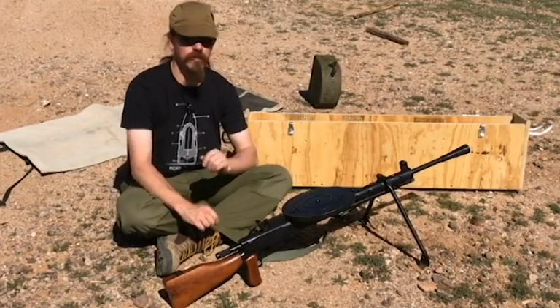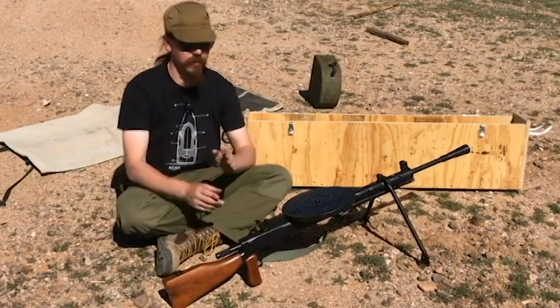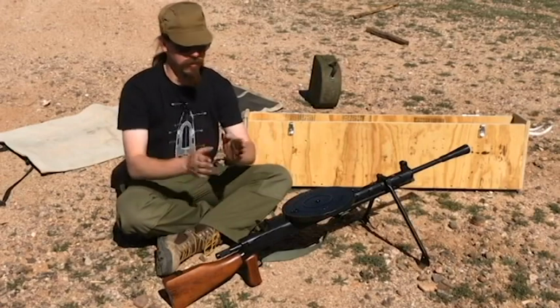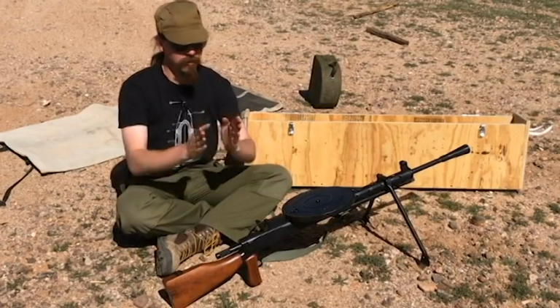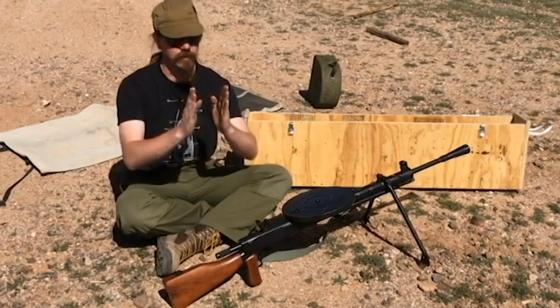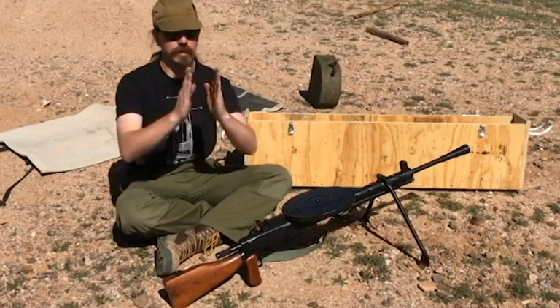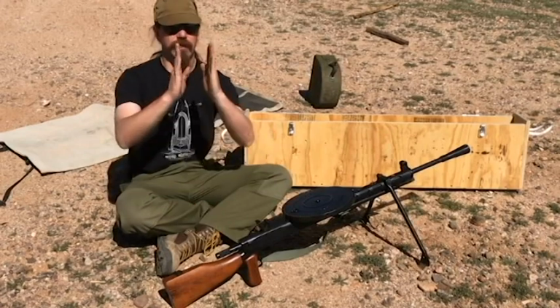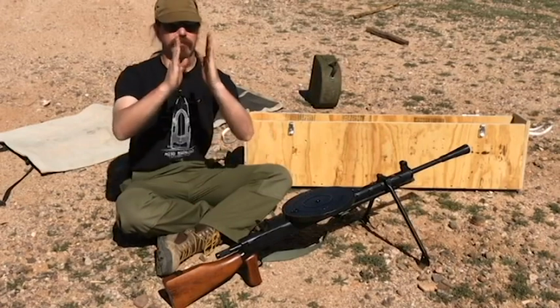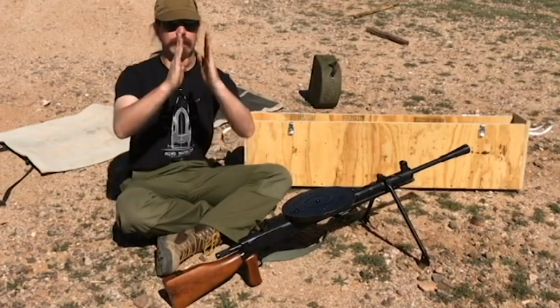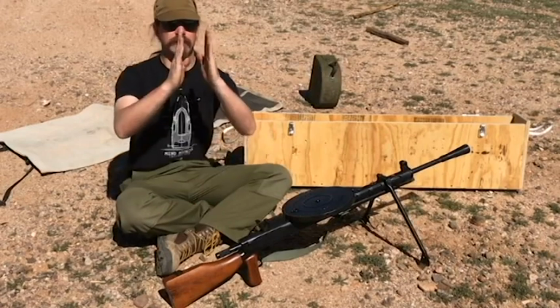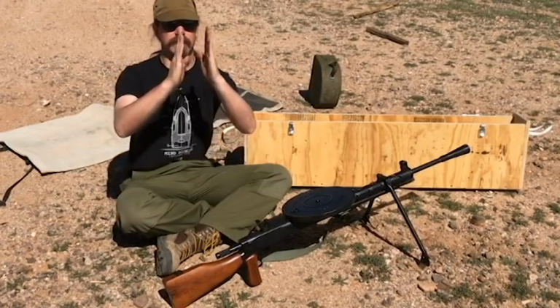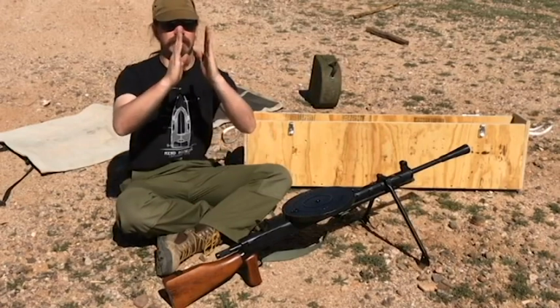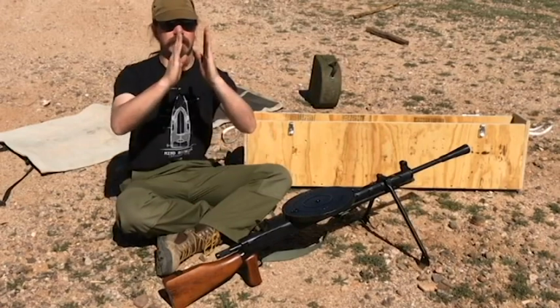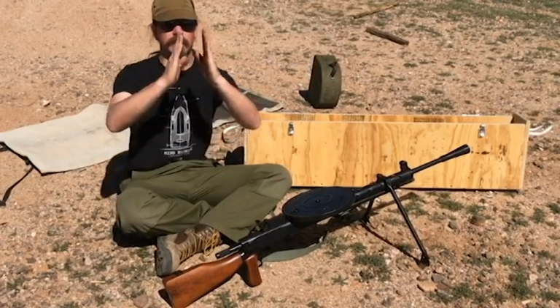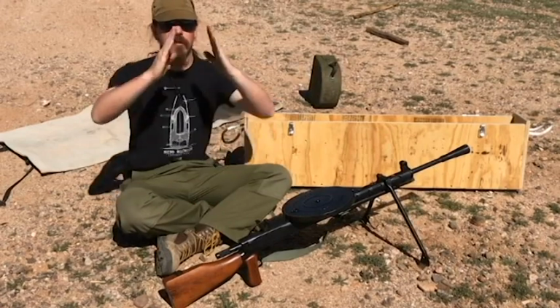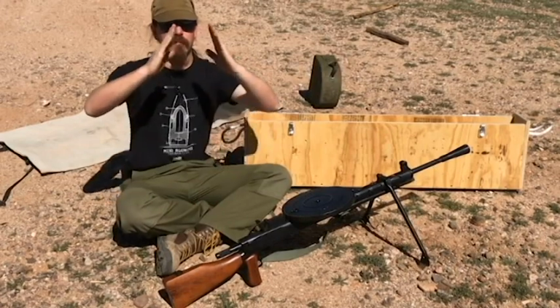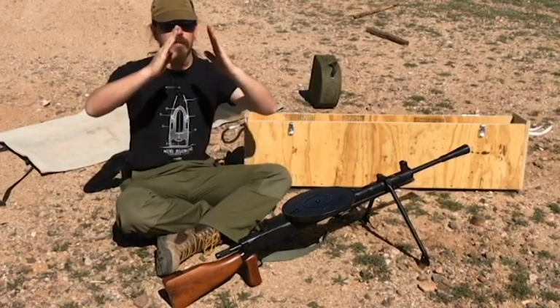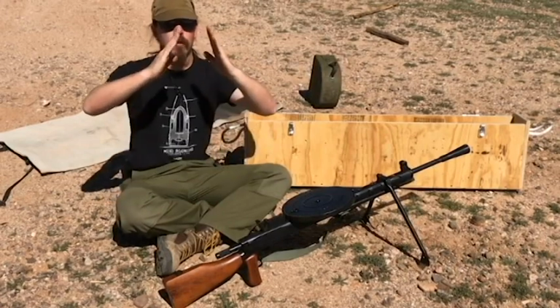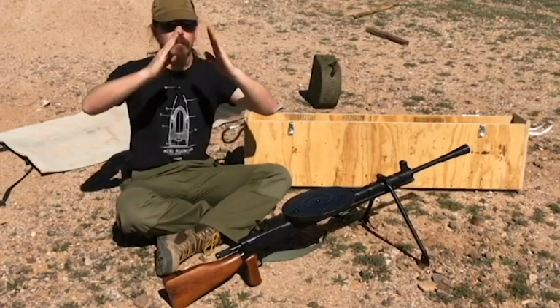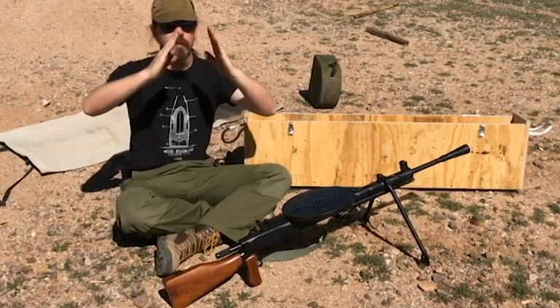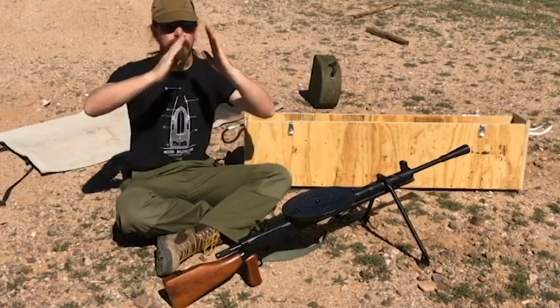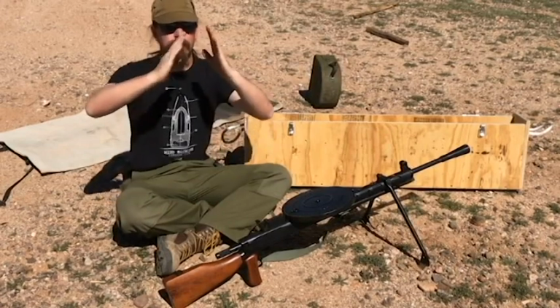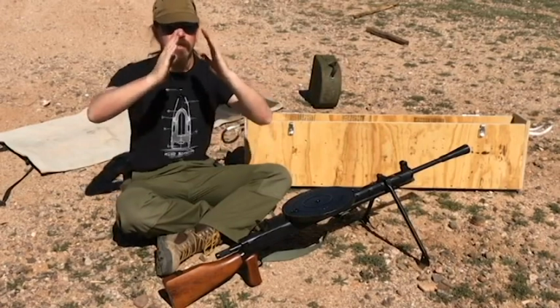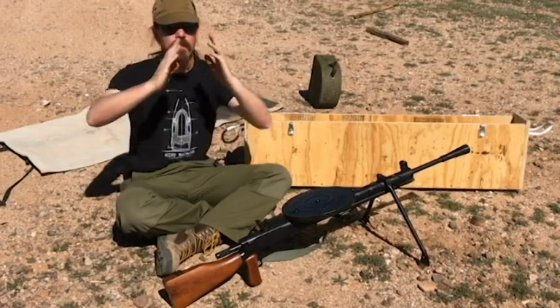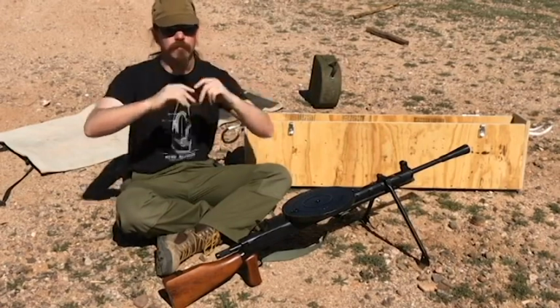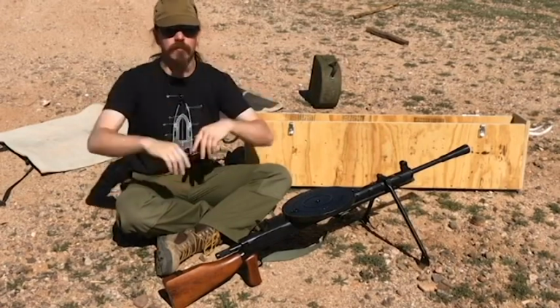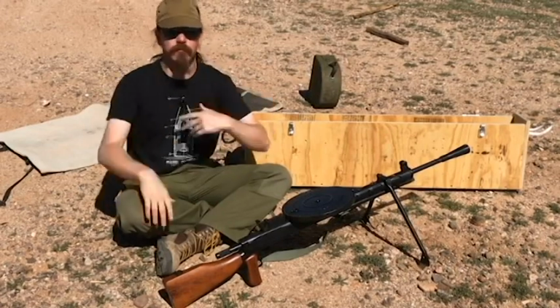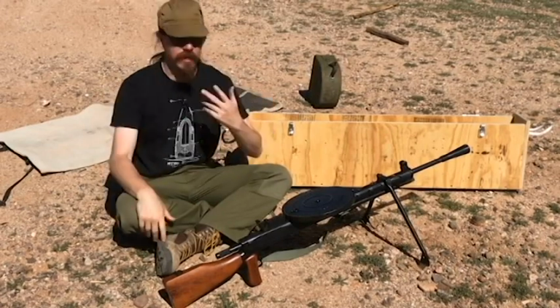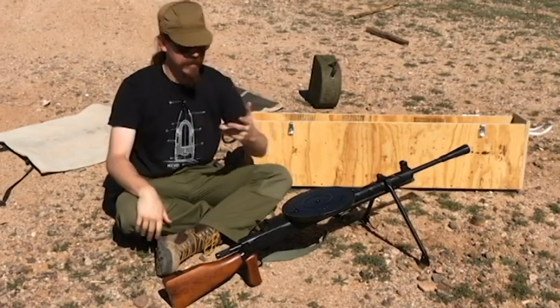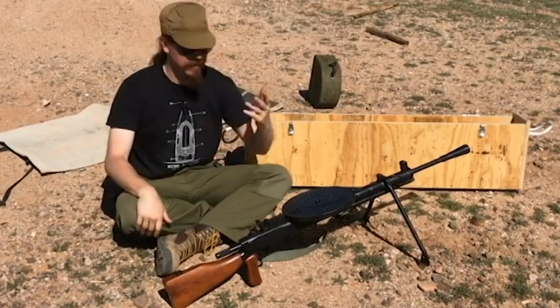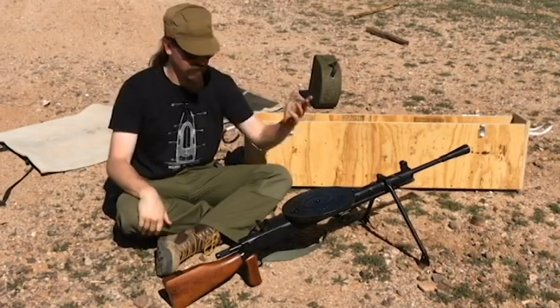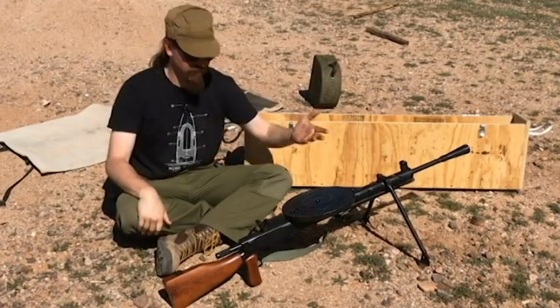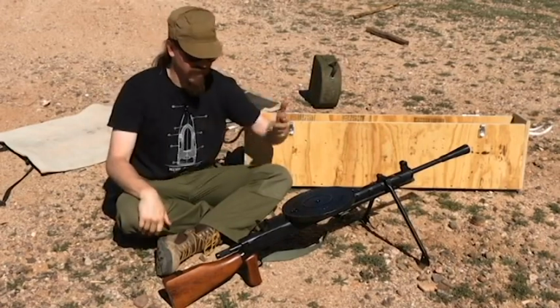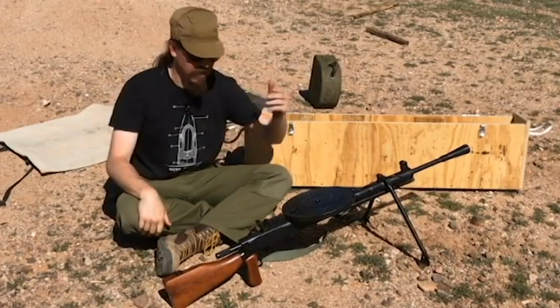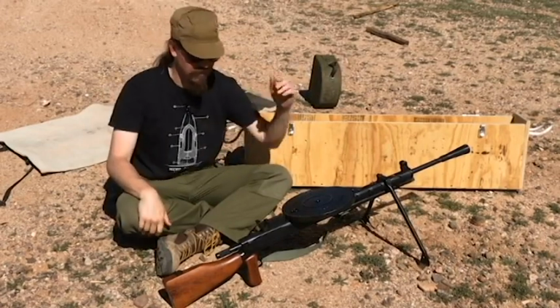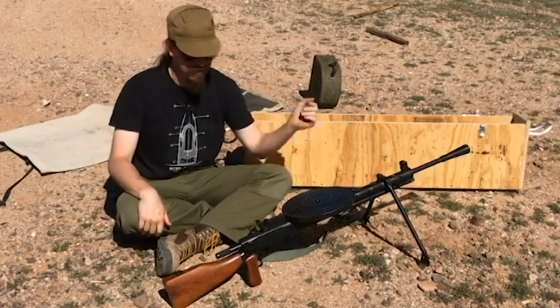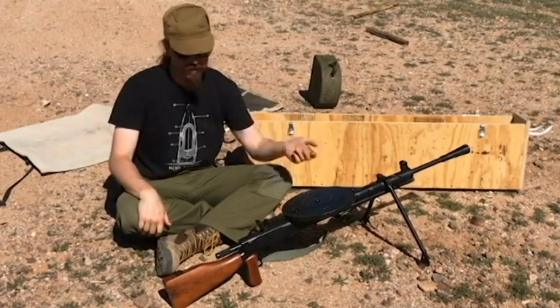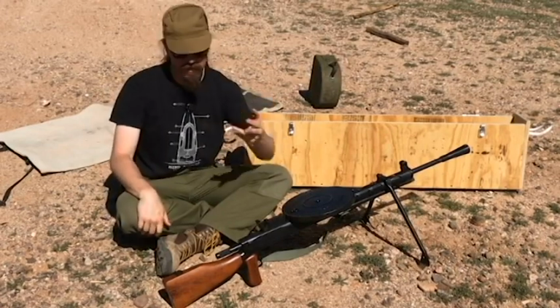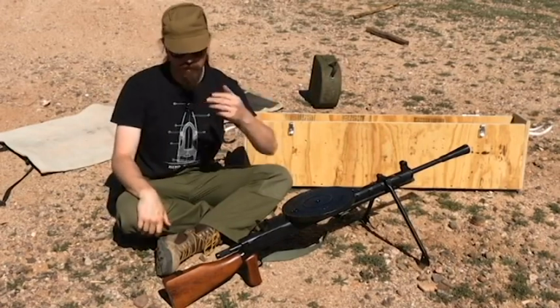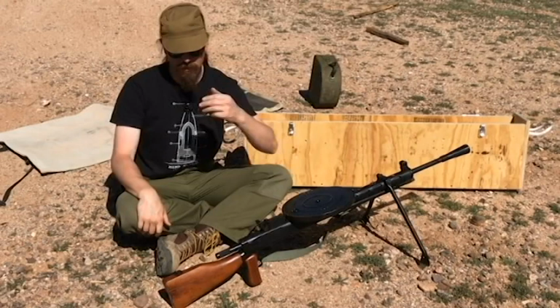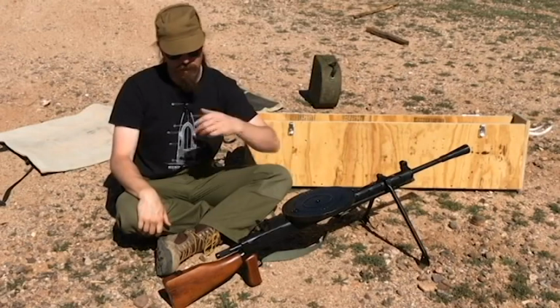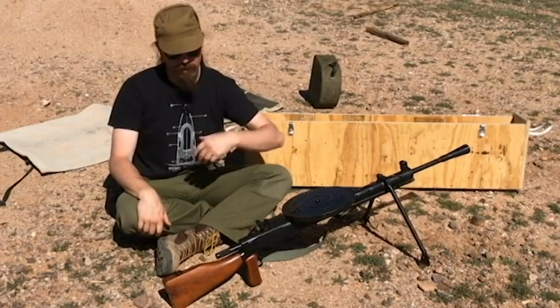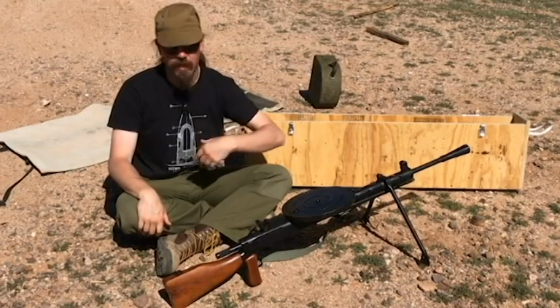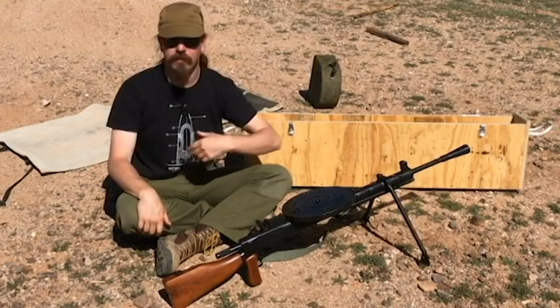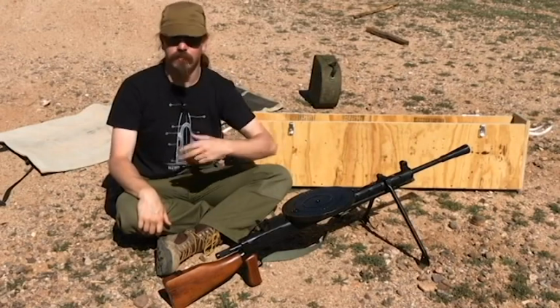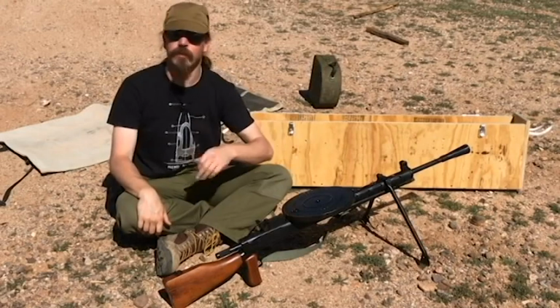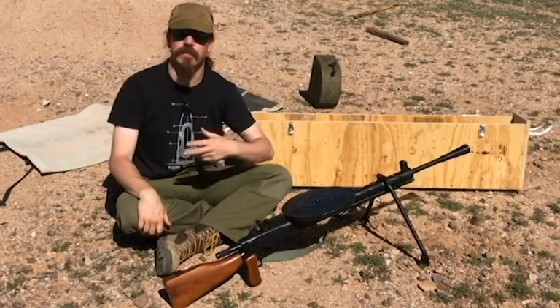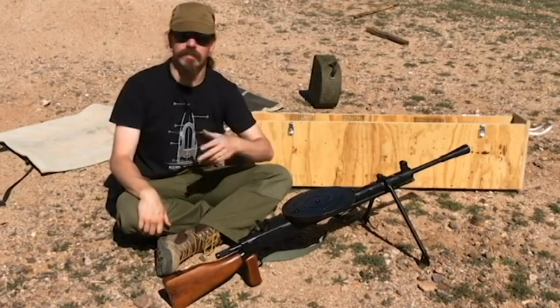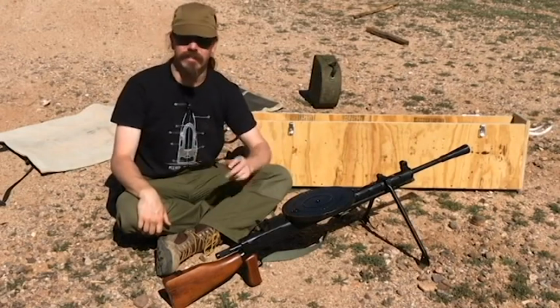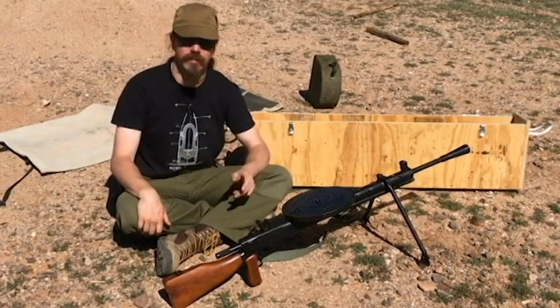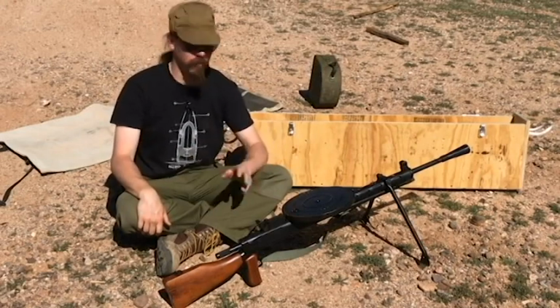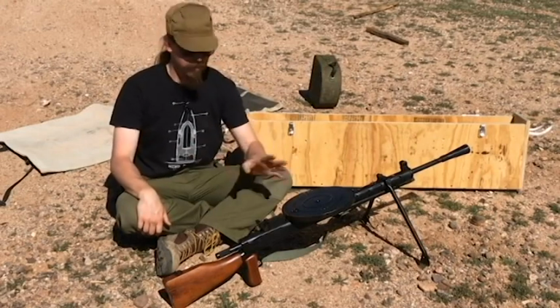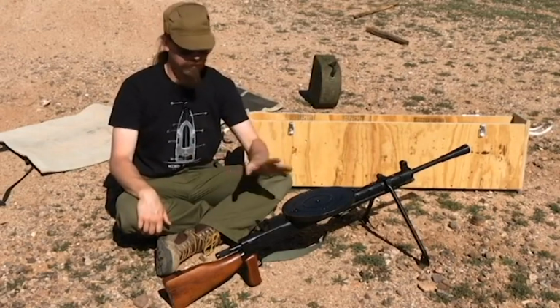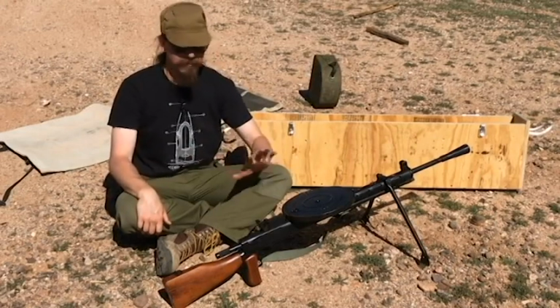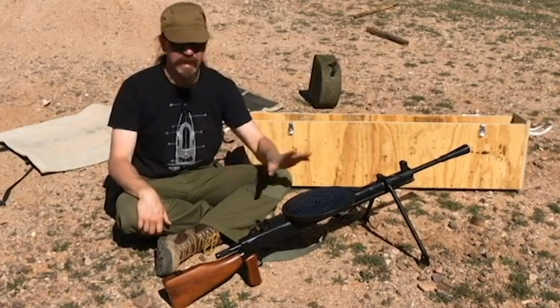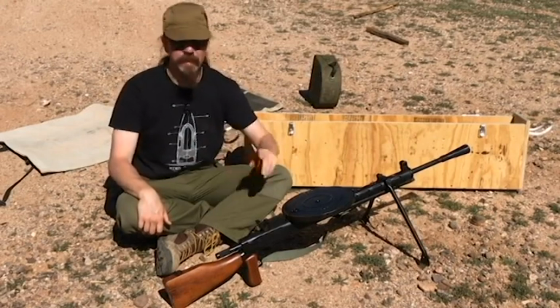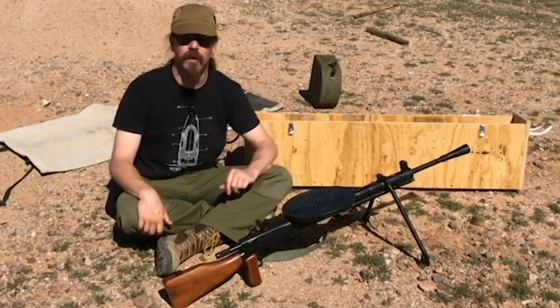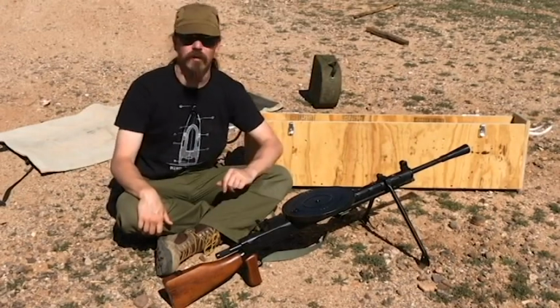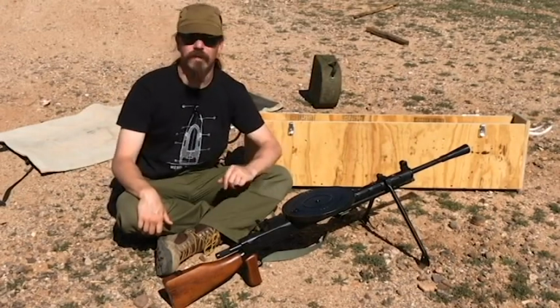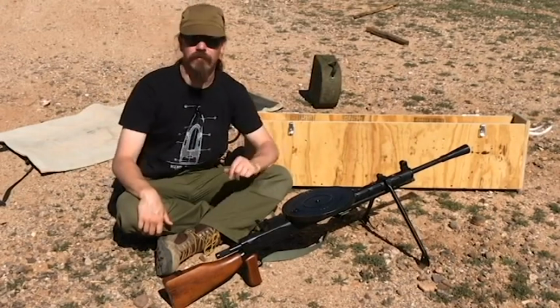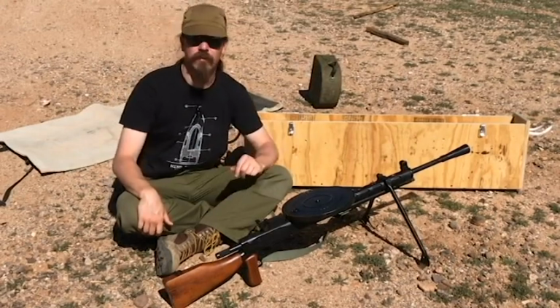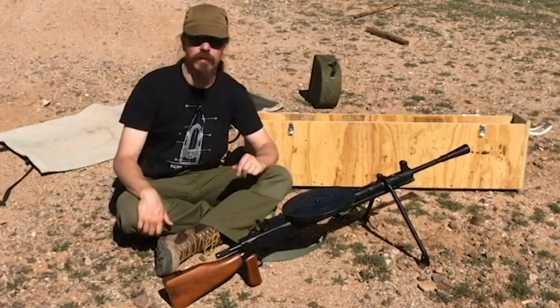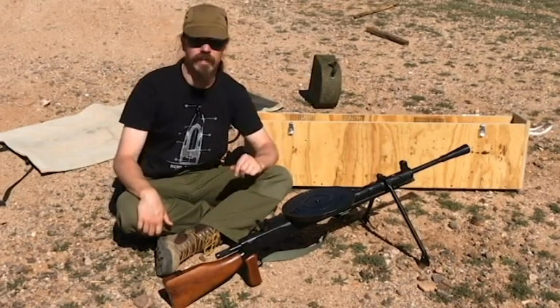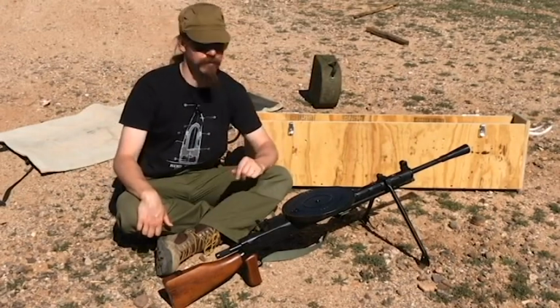So there are two flaps on the side of the bolt — they open up, lock the bolt in place, the gun fires, unlocks, recoils, etc. We'll take it apart in a few minutes.